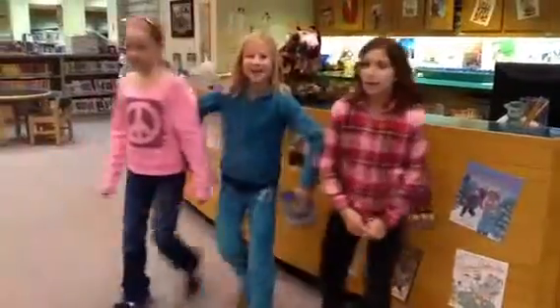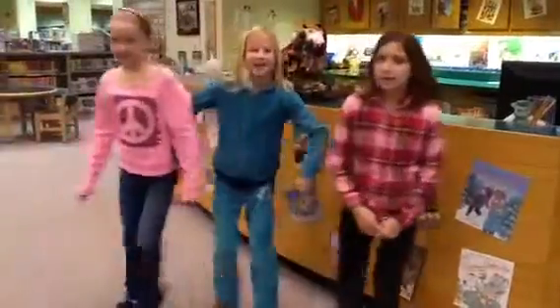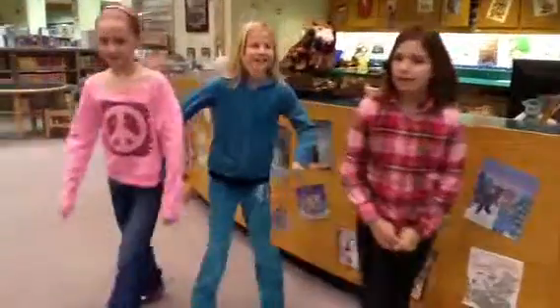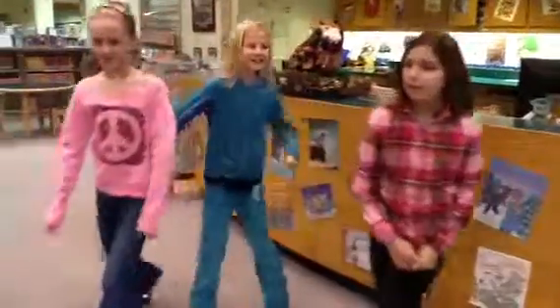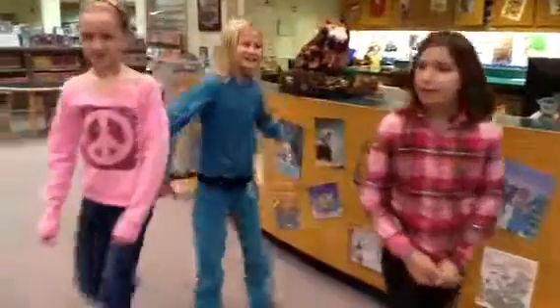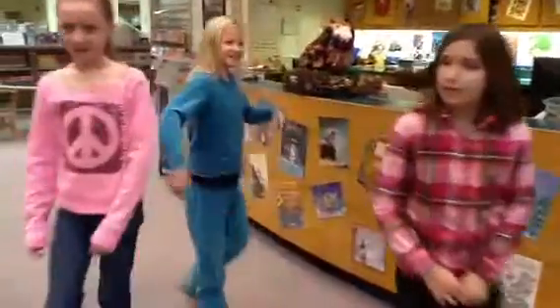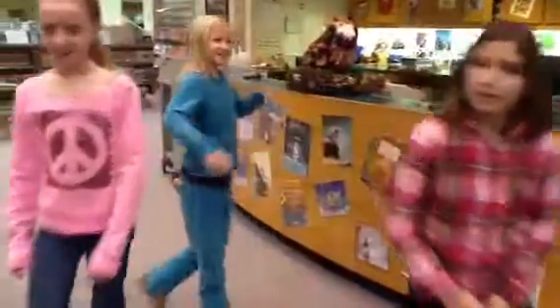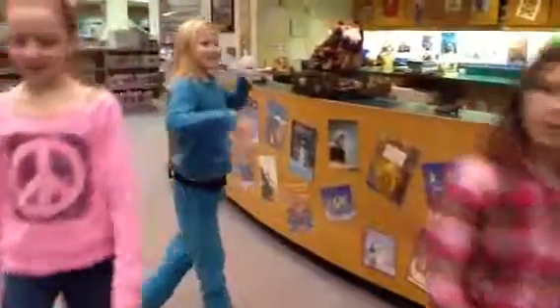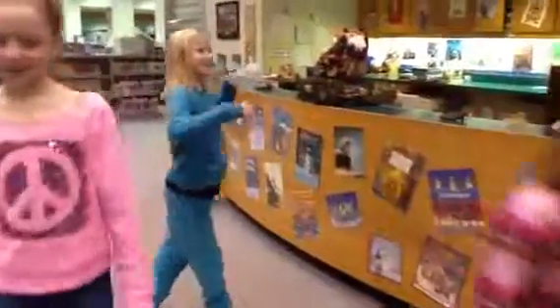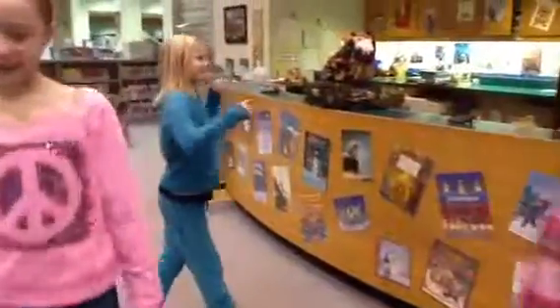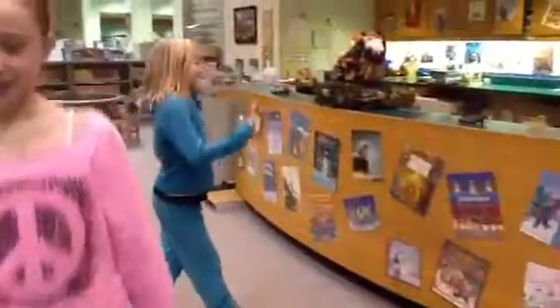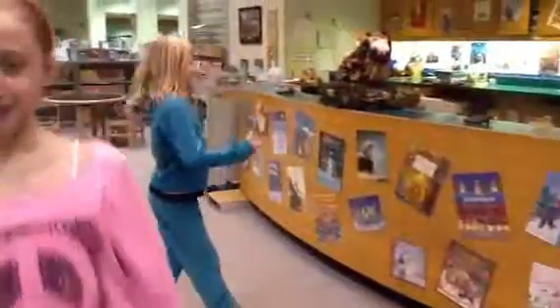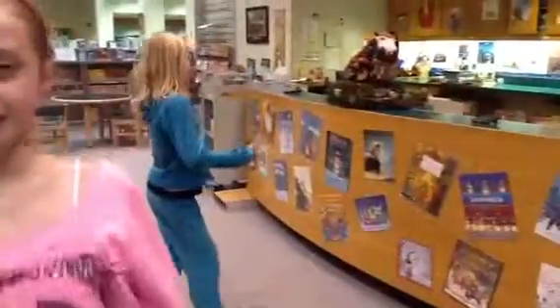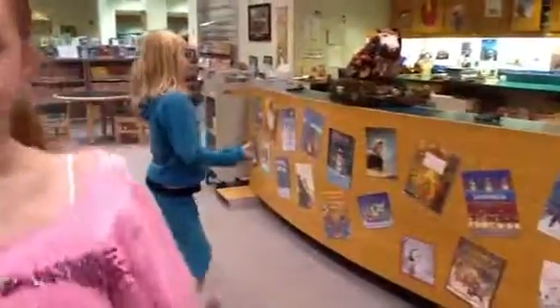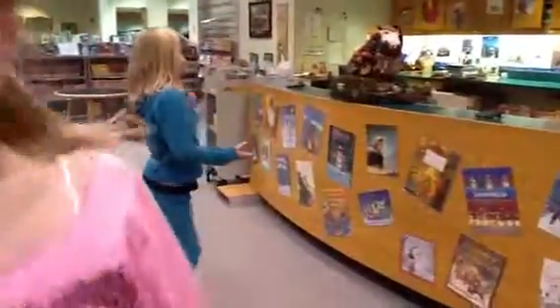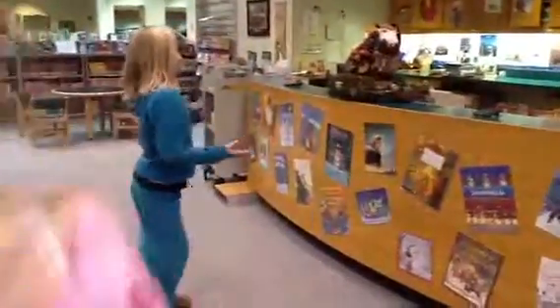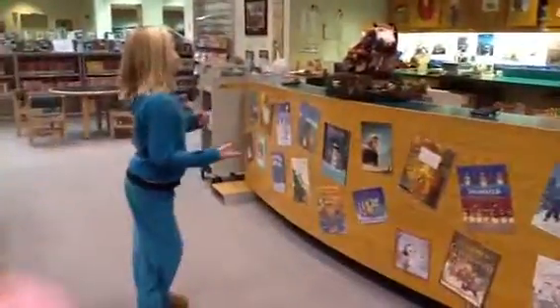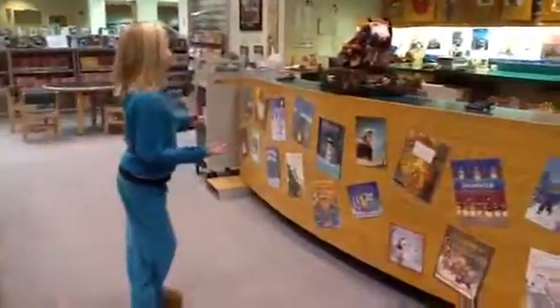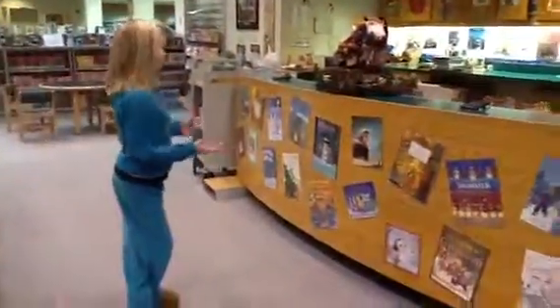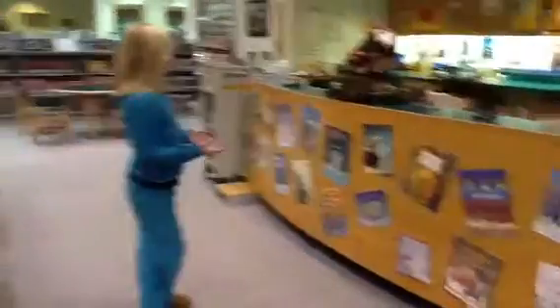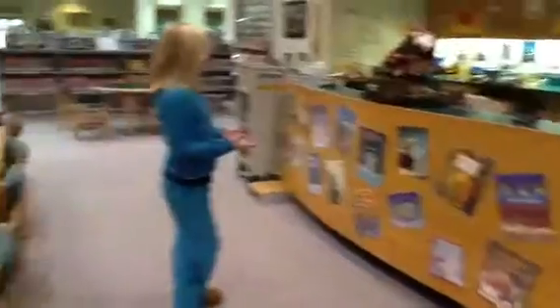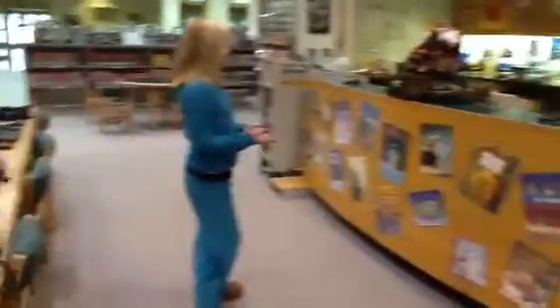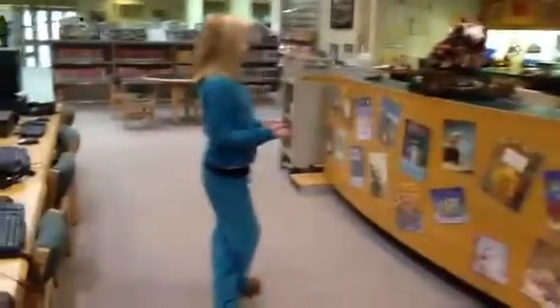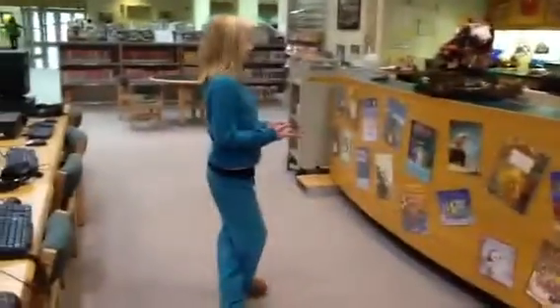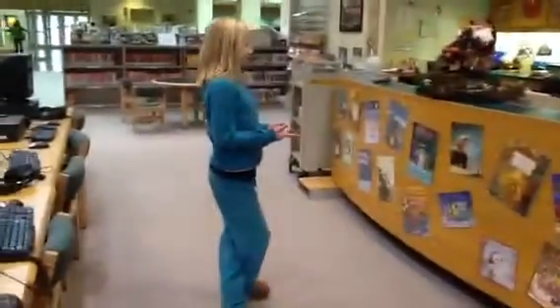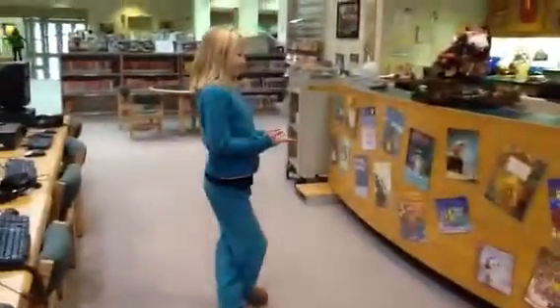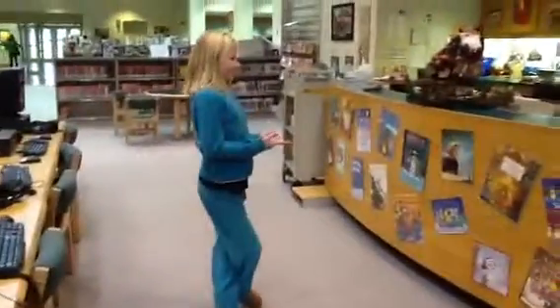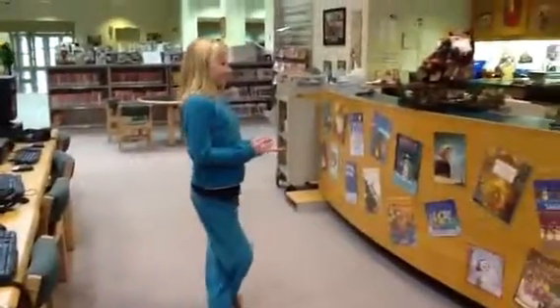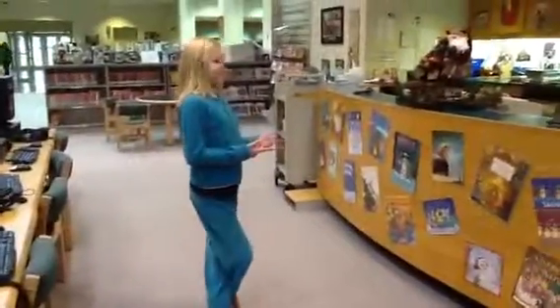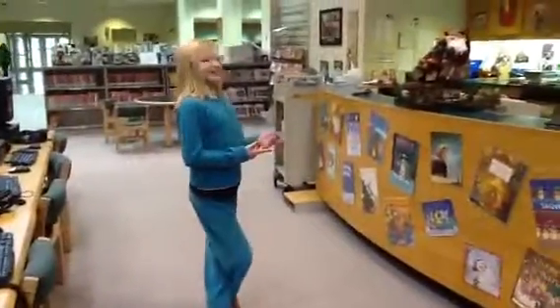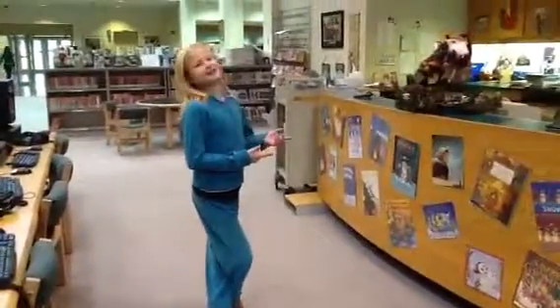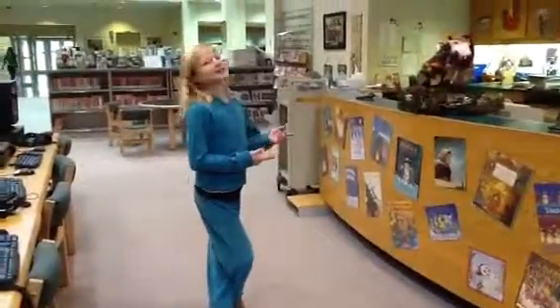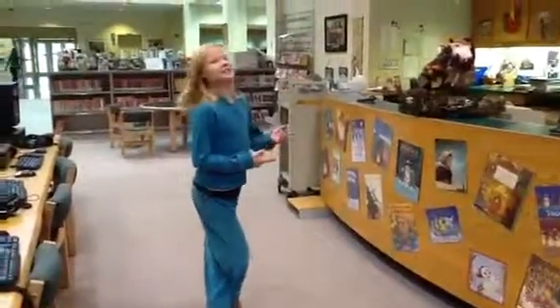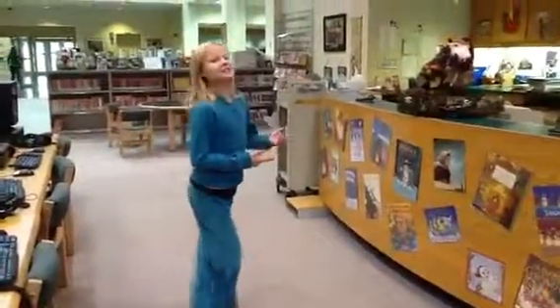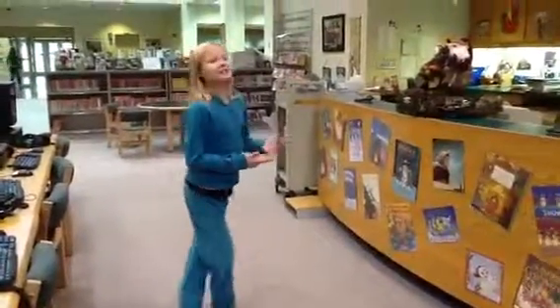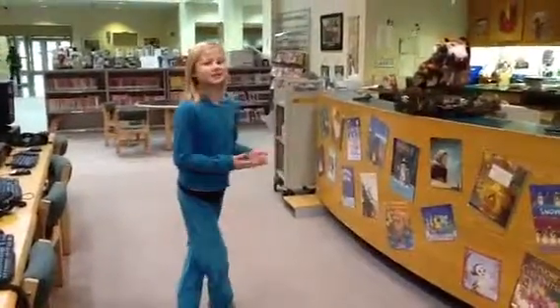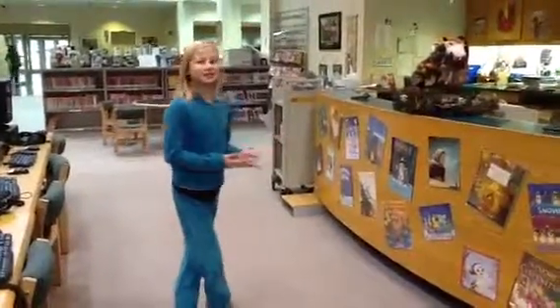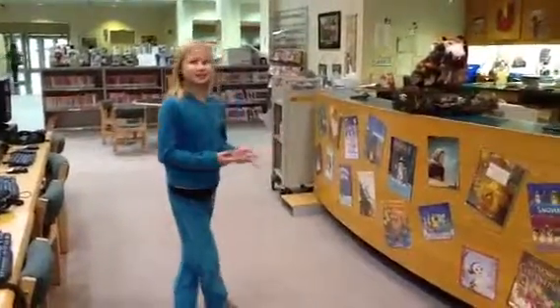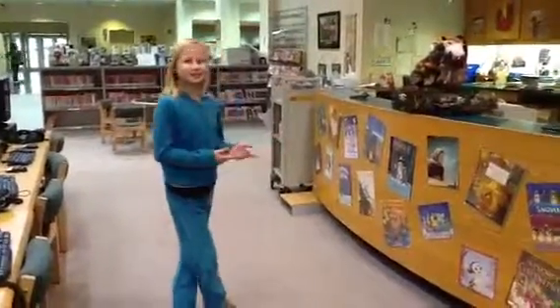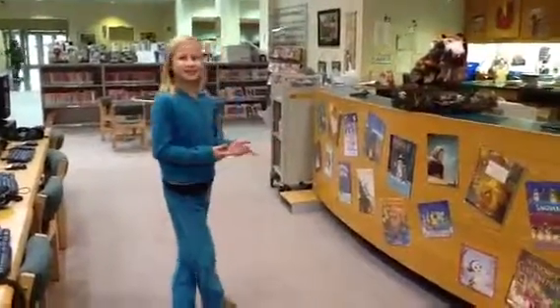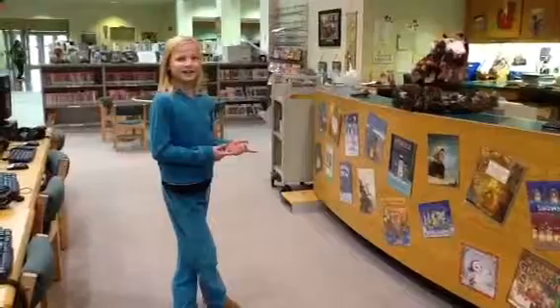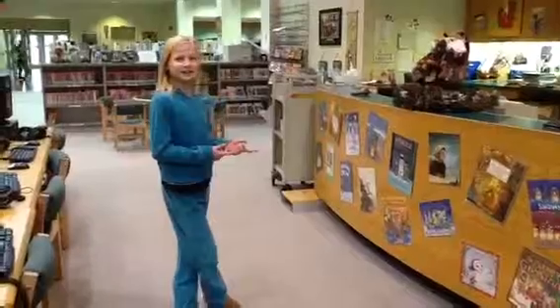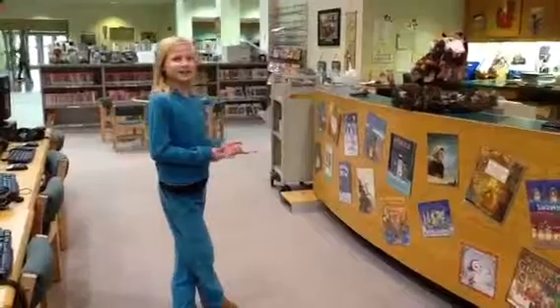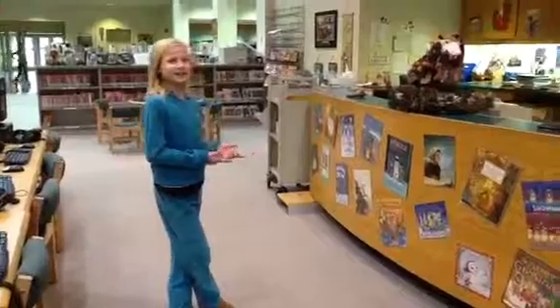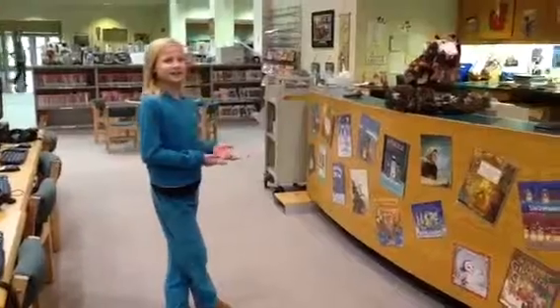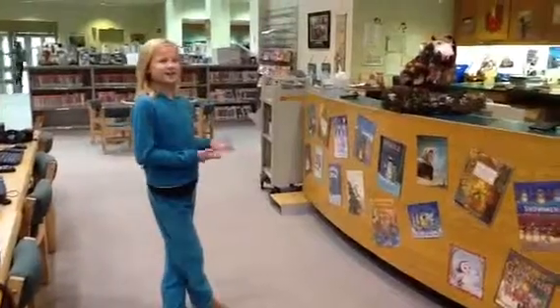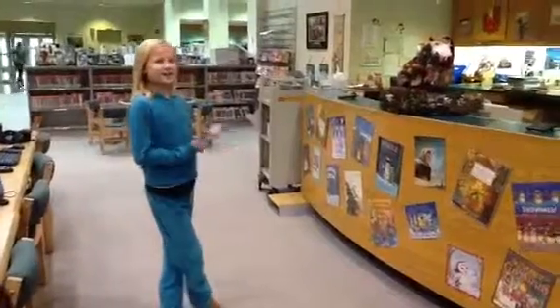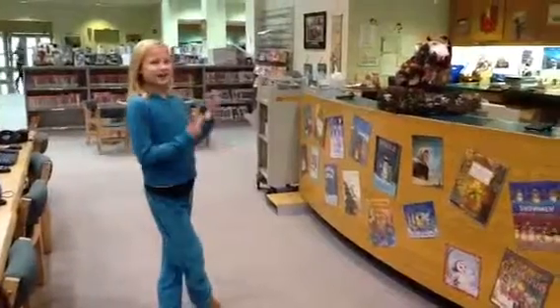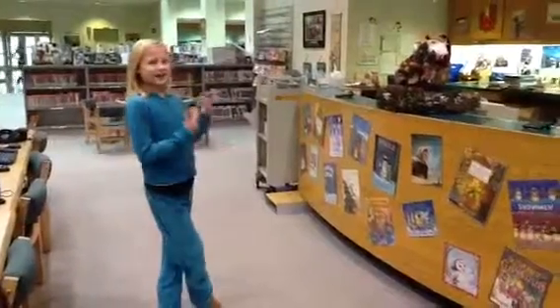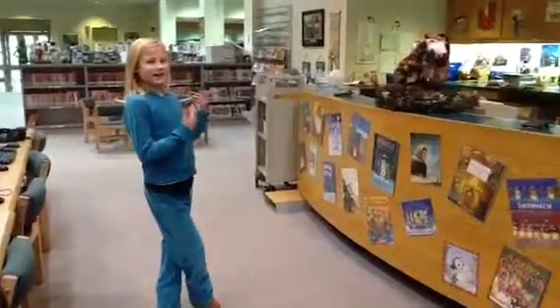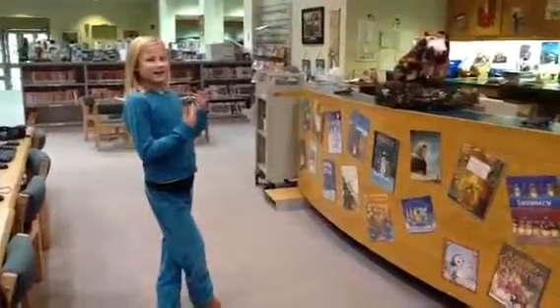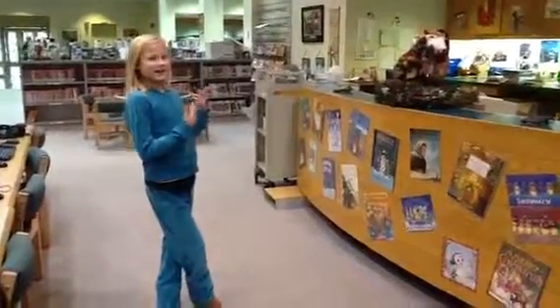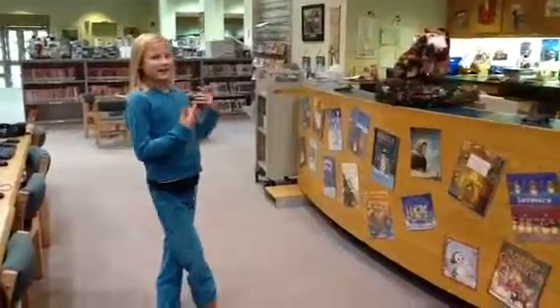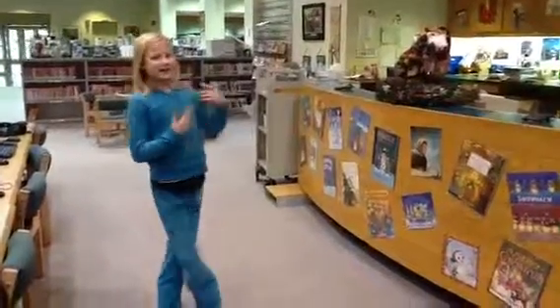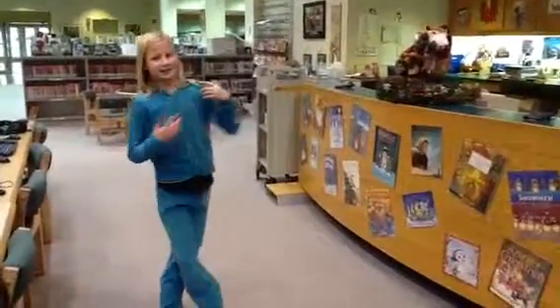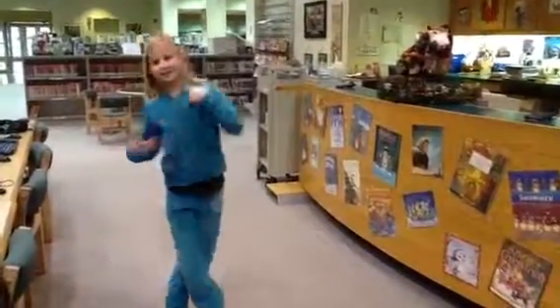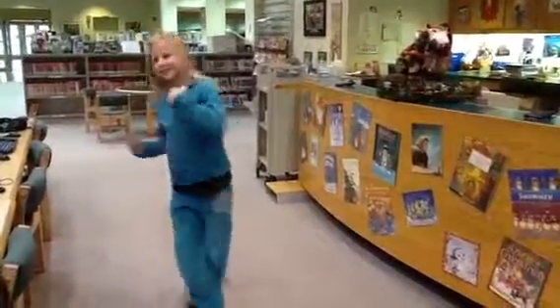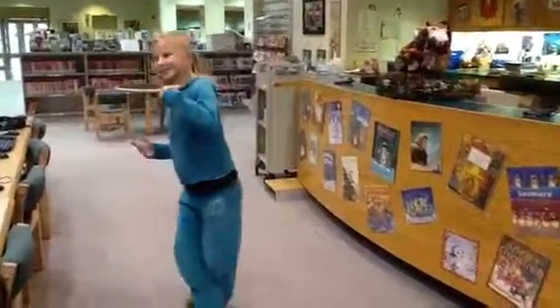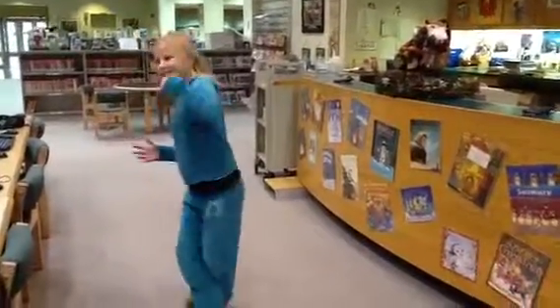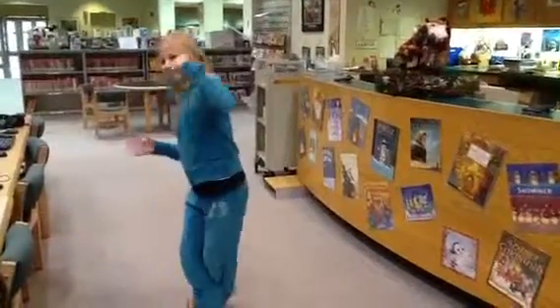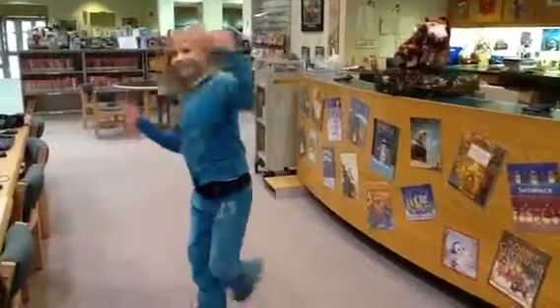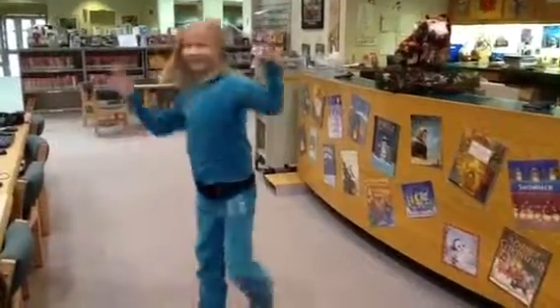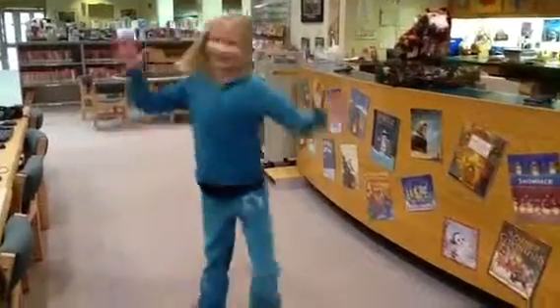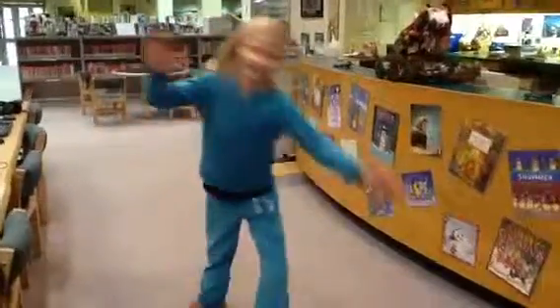This is the circulation desk, right here.